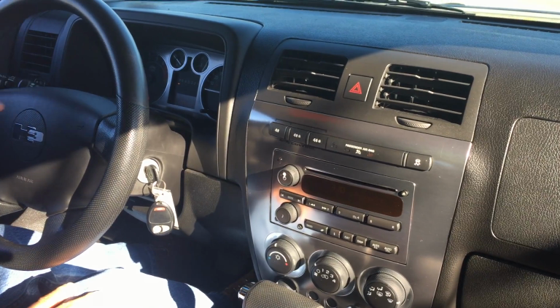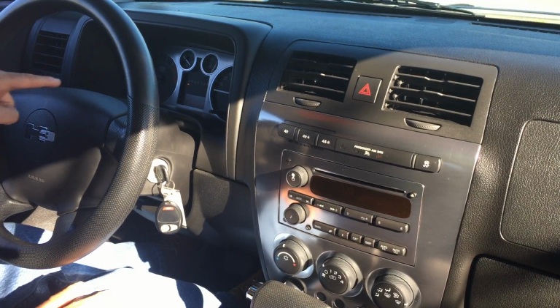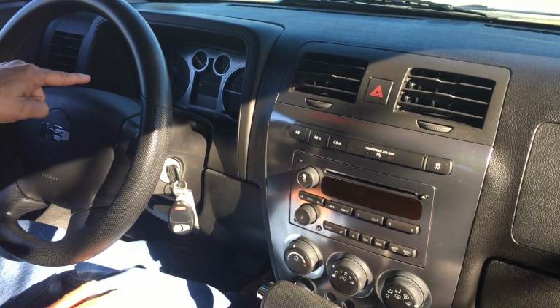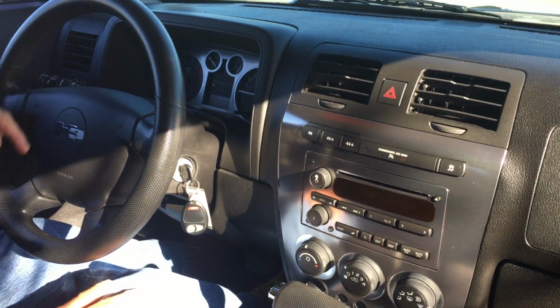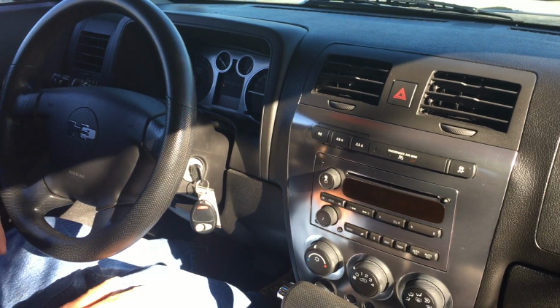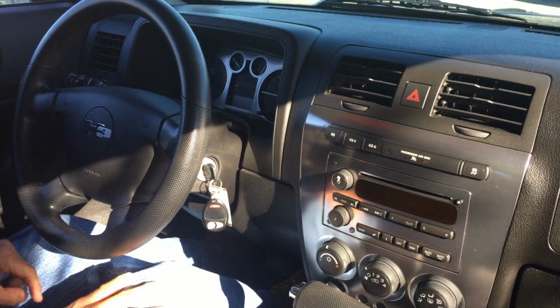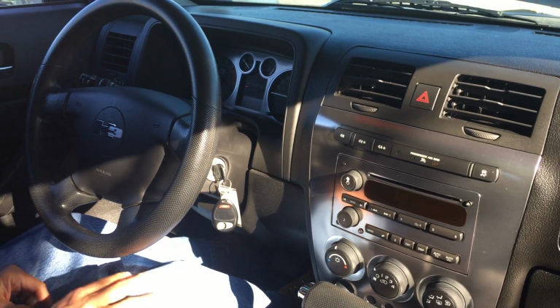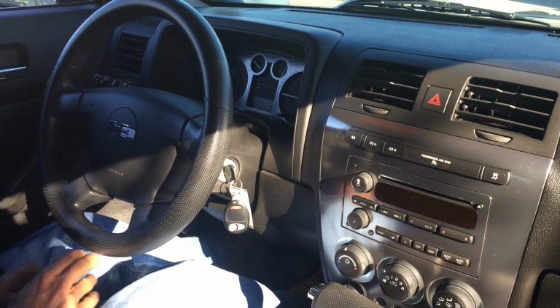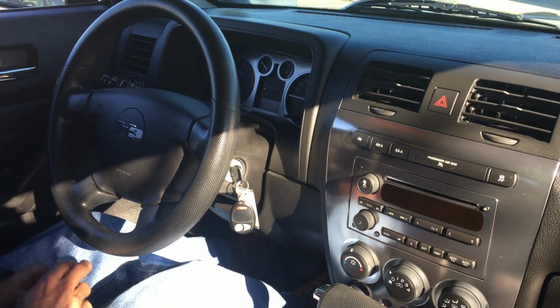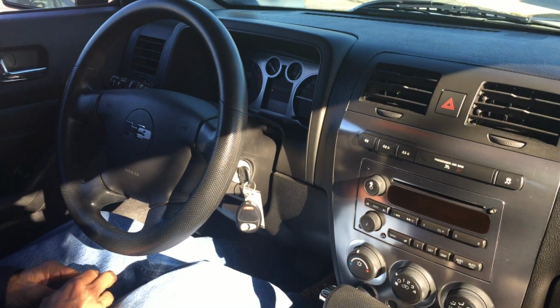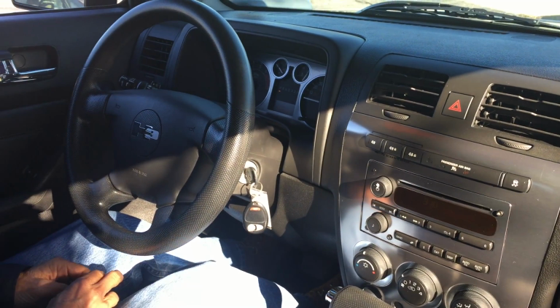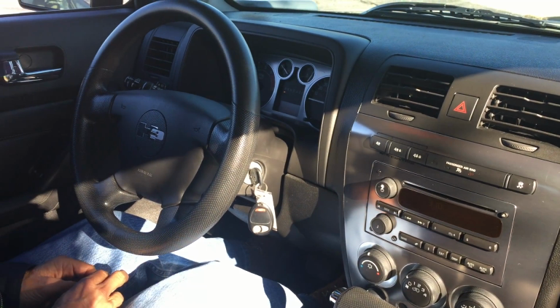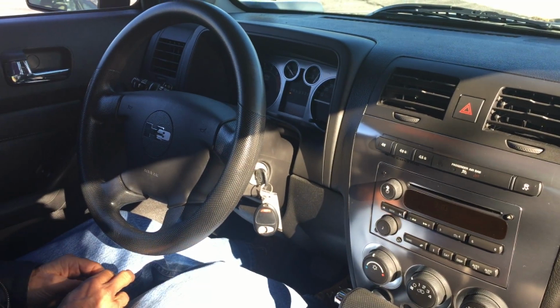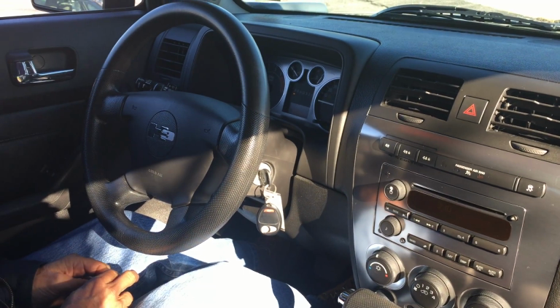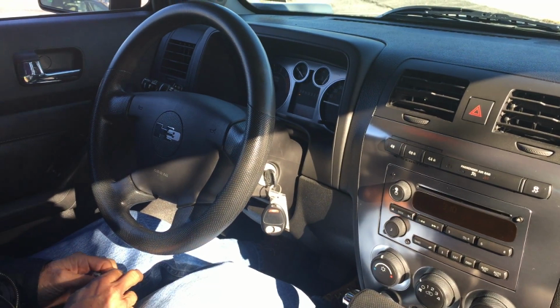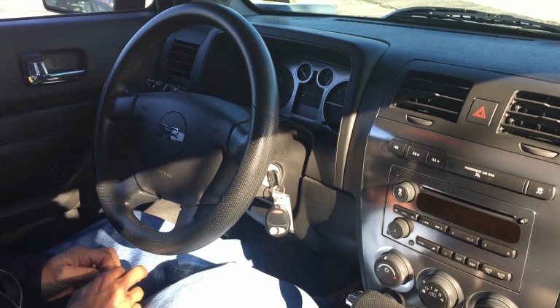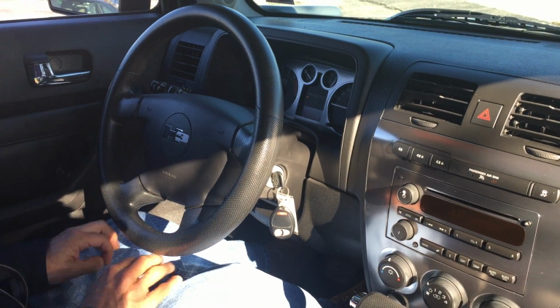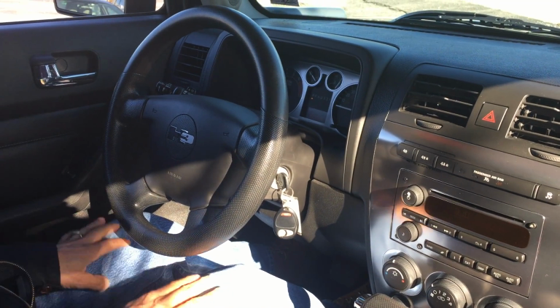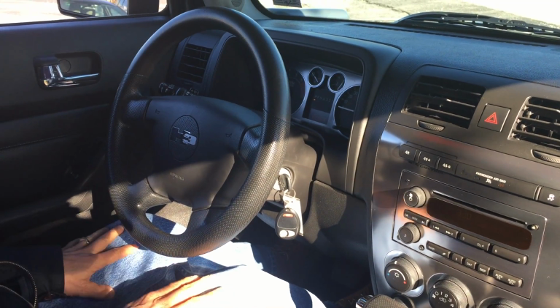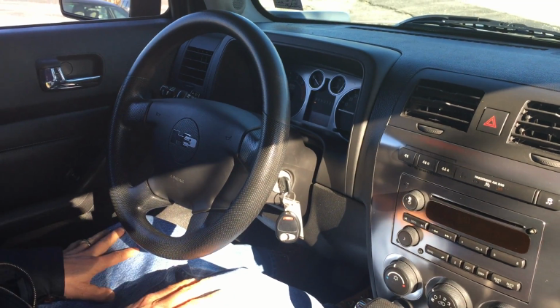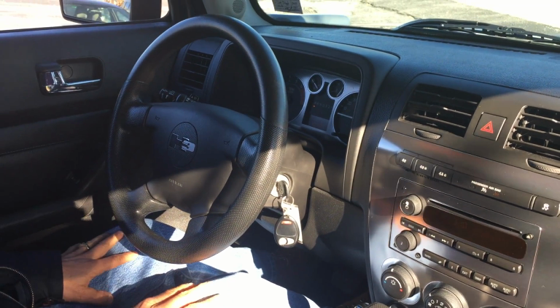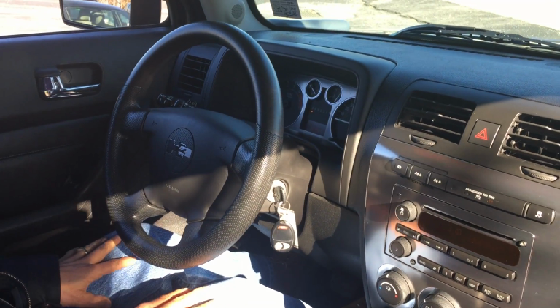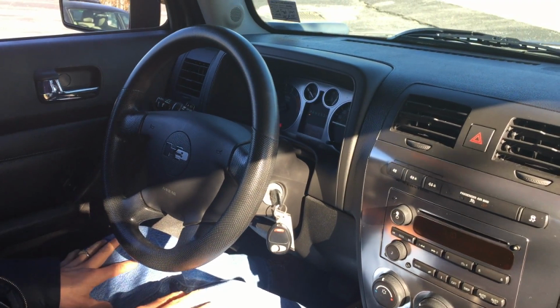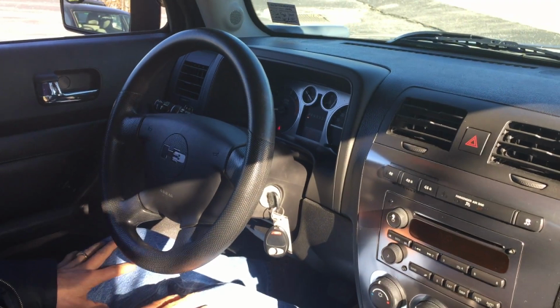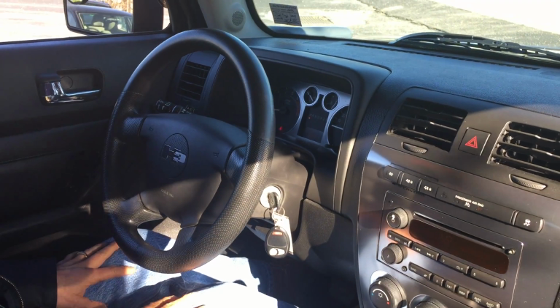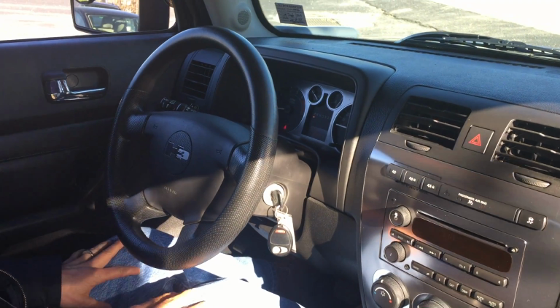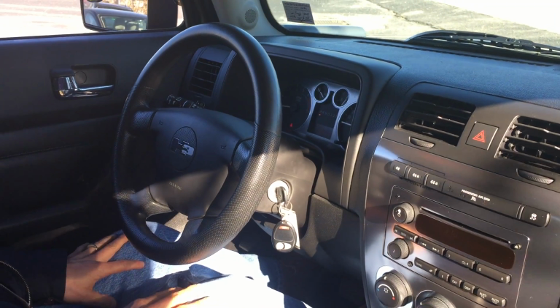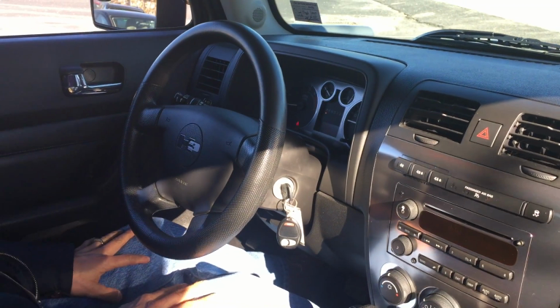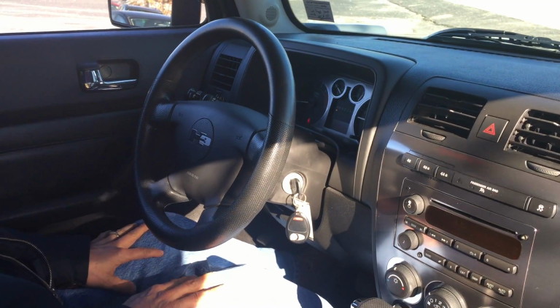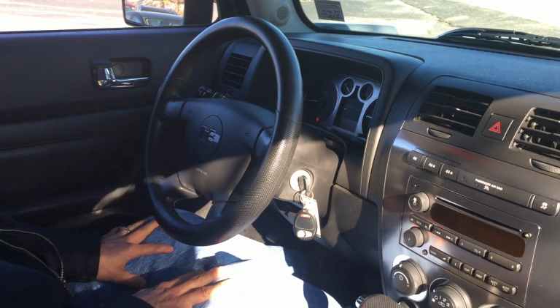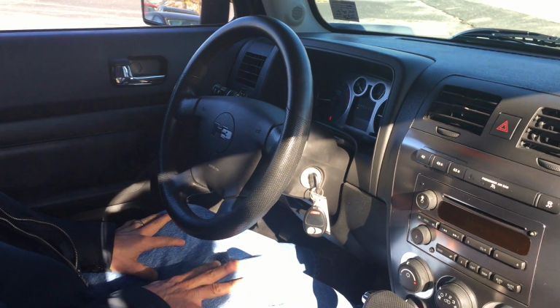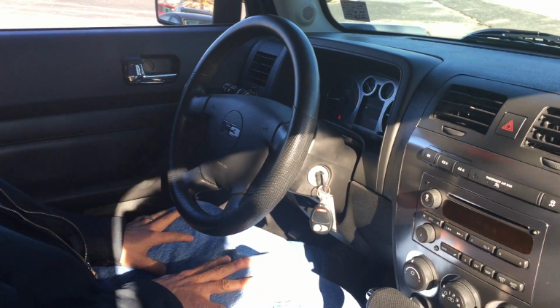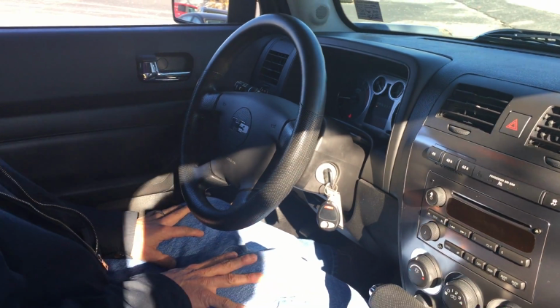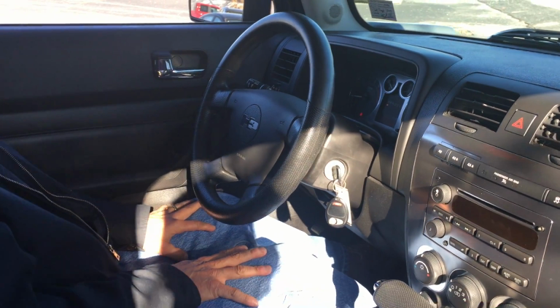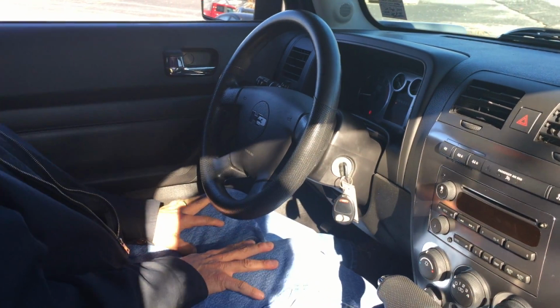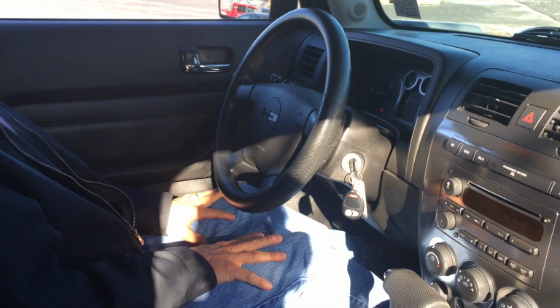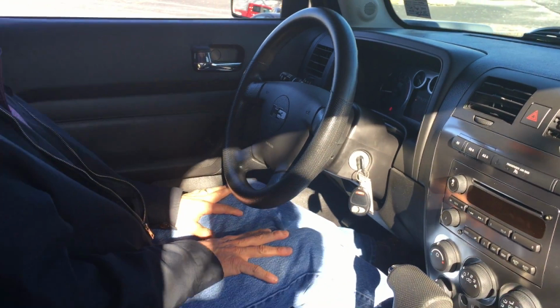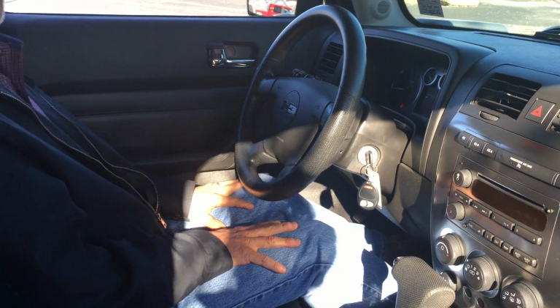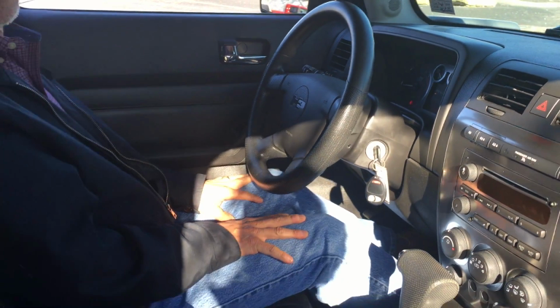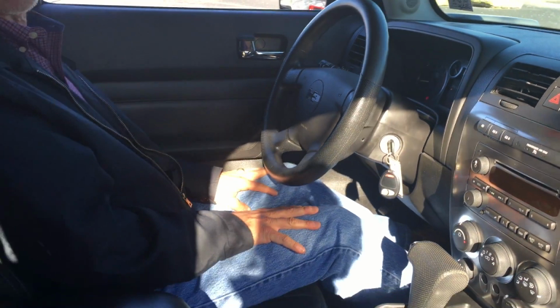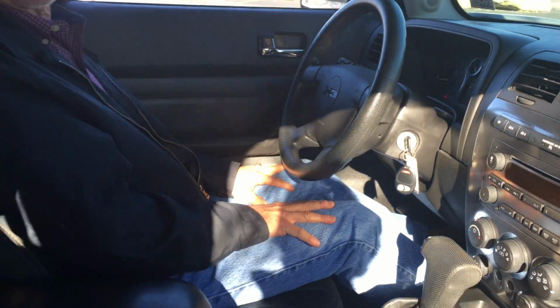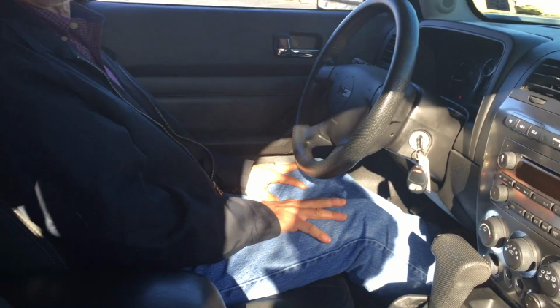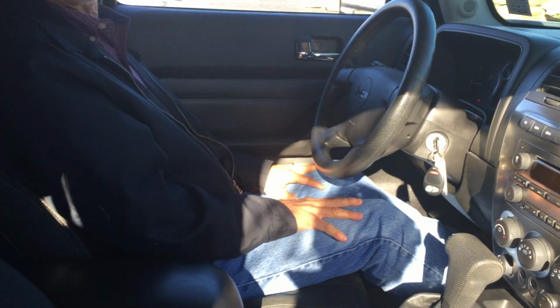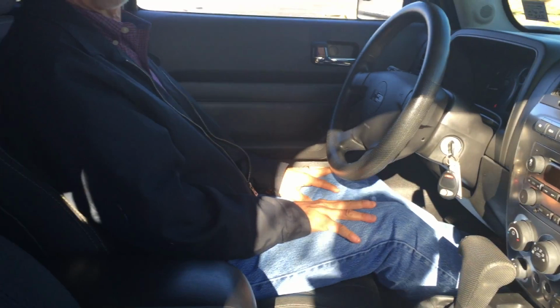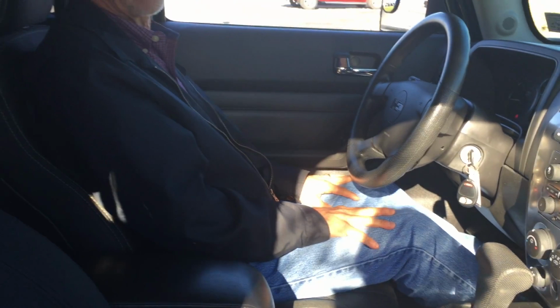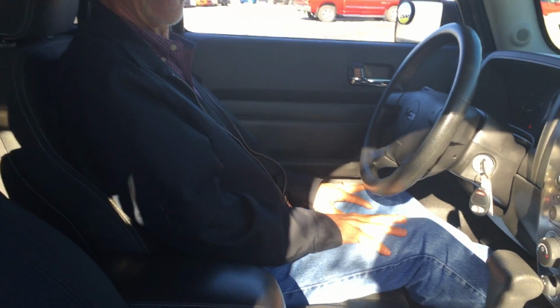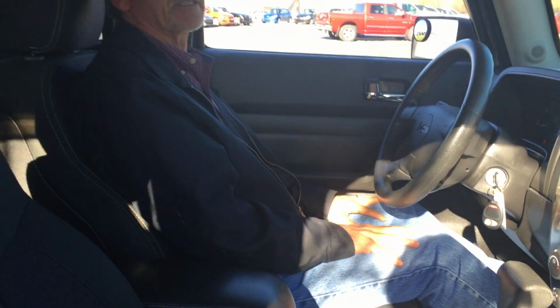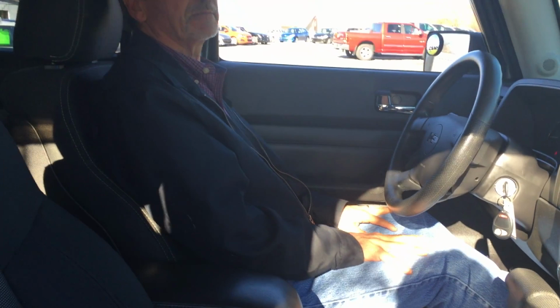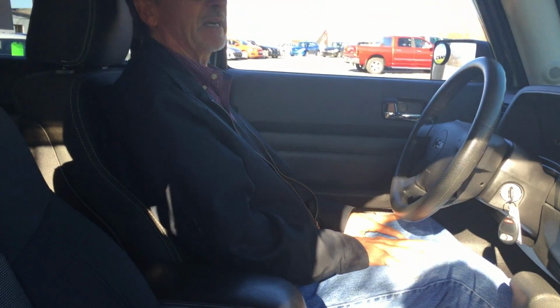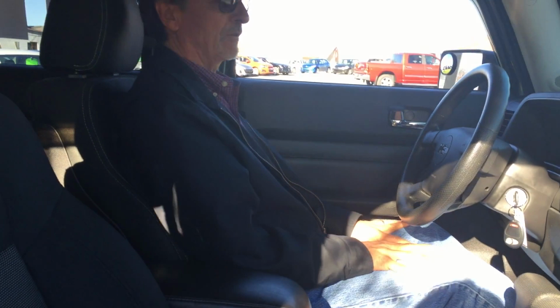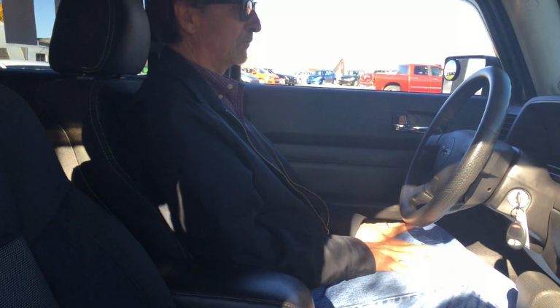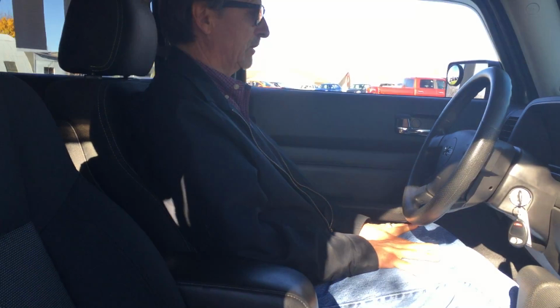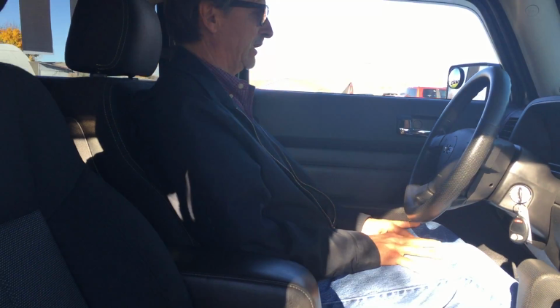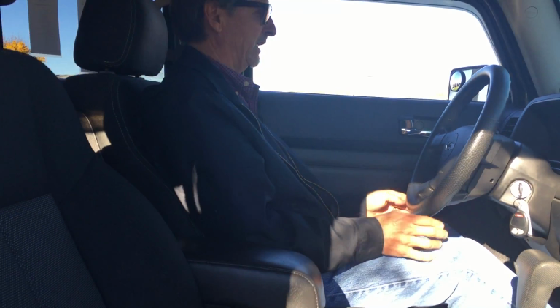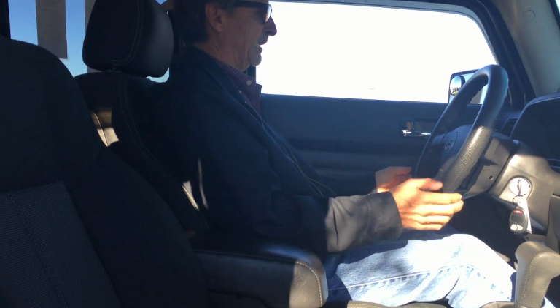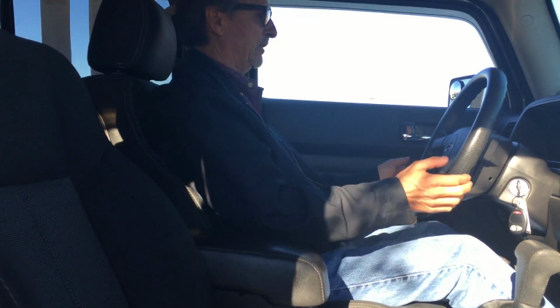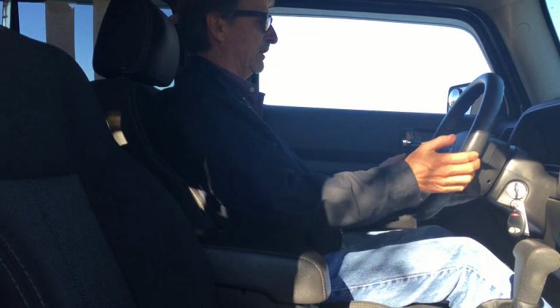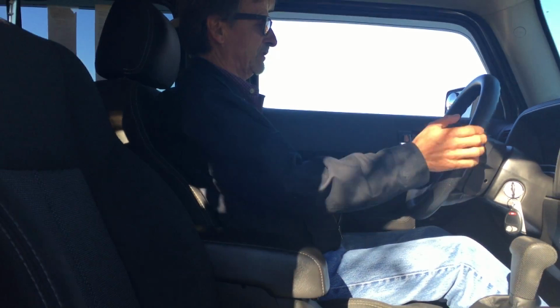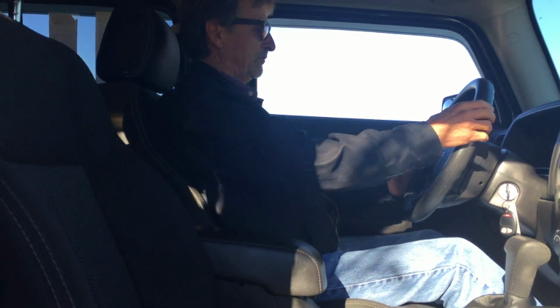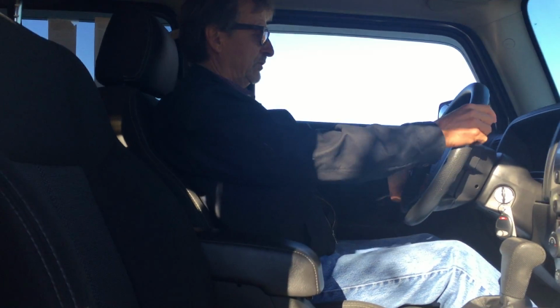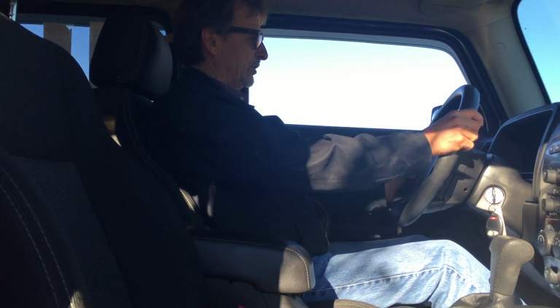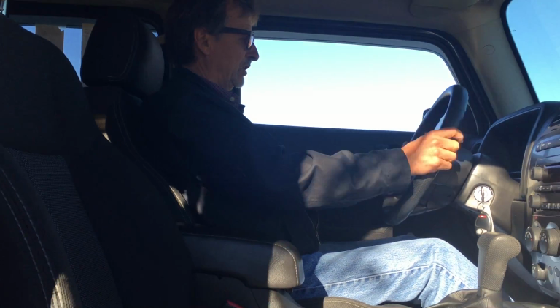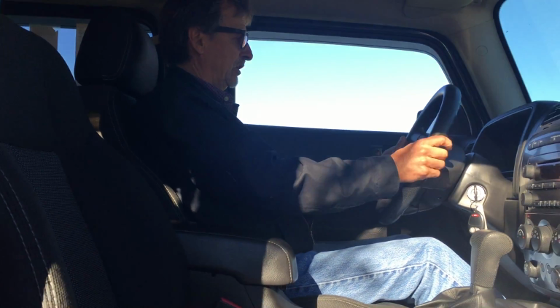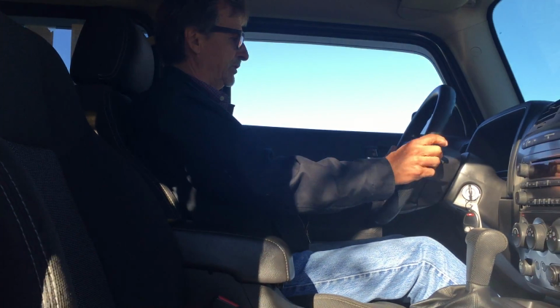It just turned 100,000 — it's not 101 yet. And it will come with our 90 day, 3,000 mile warranty. No extra charge.